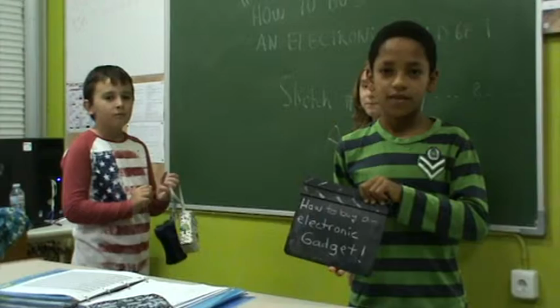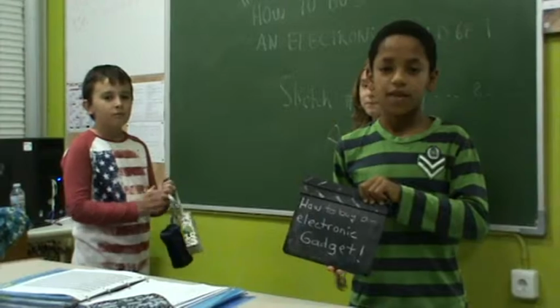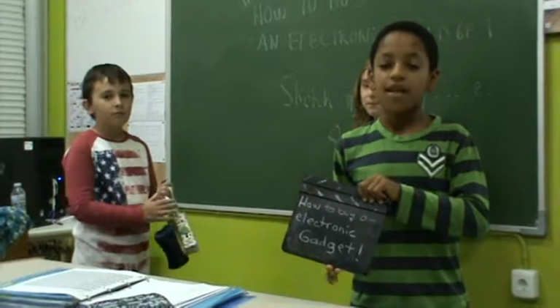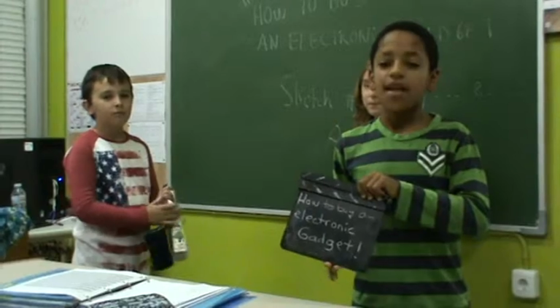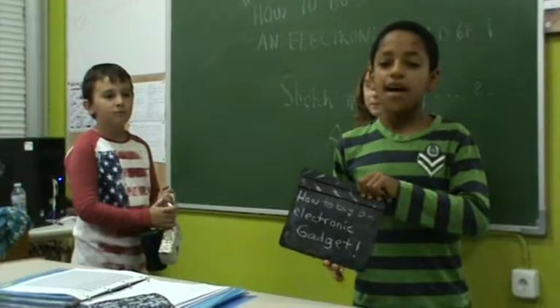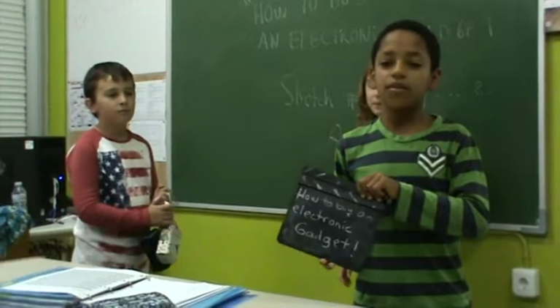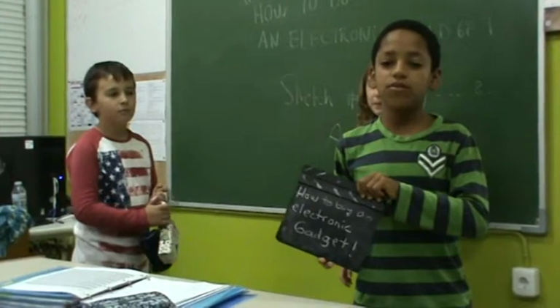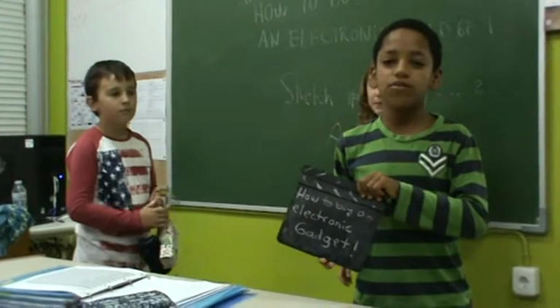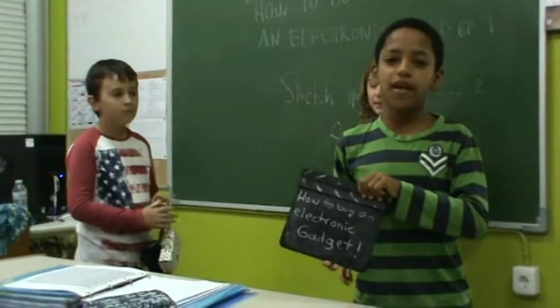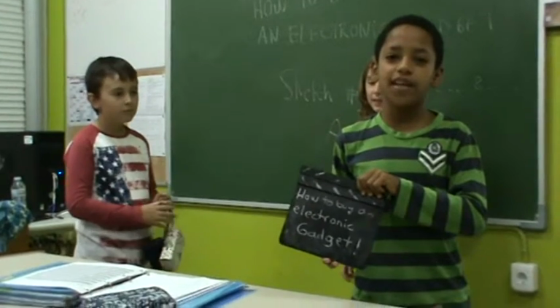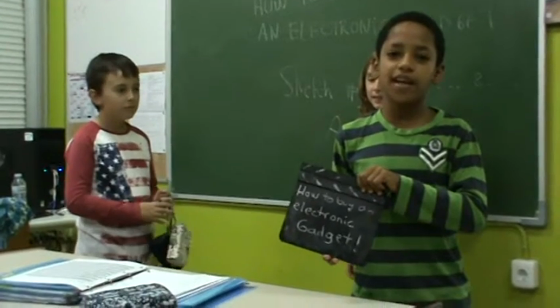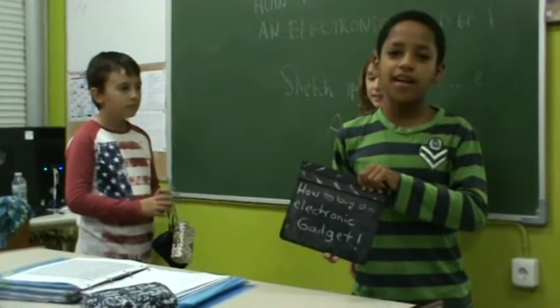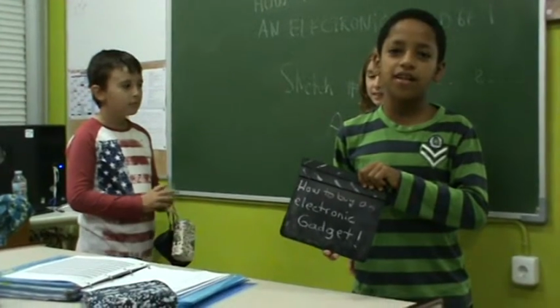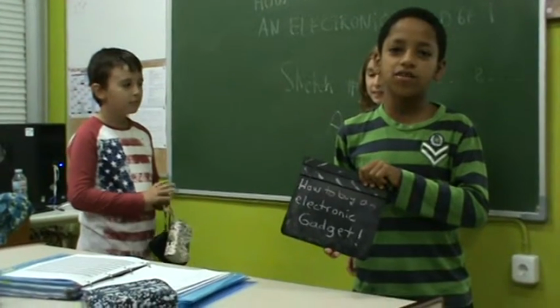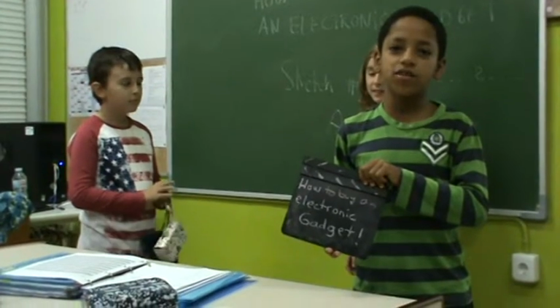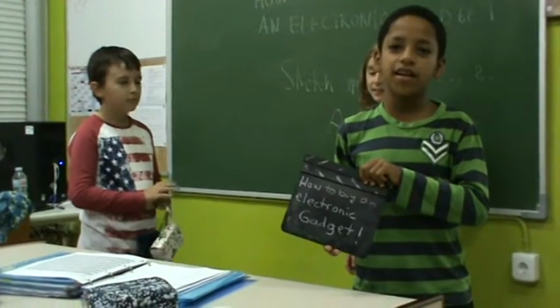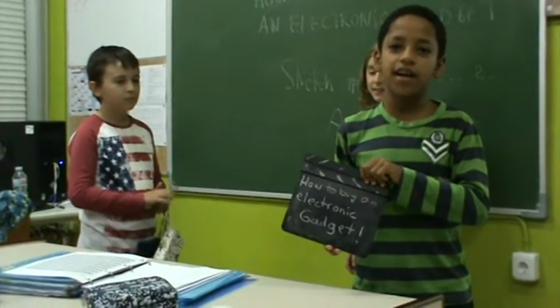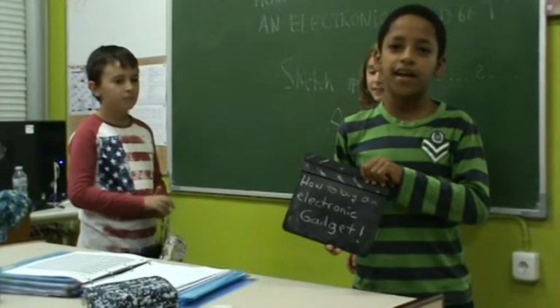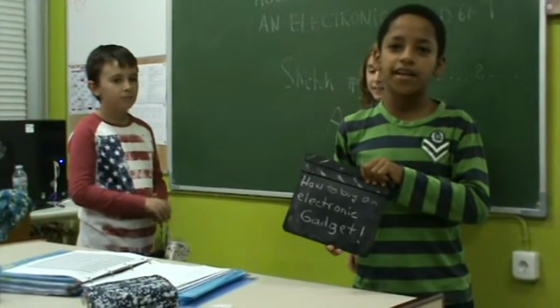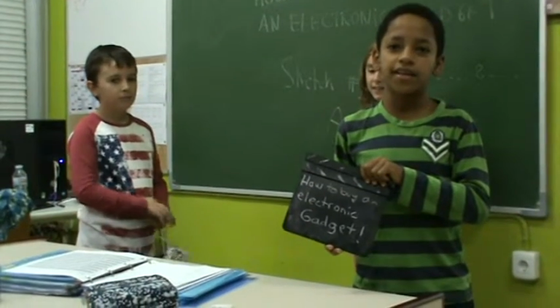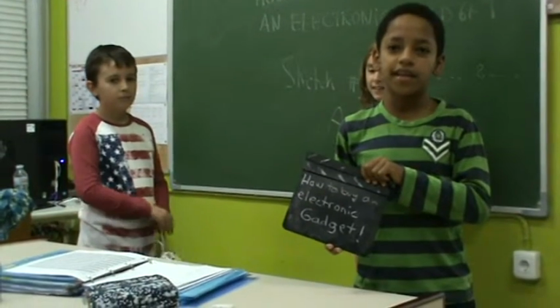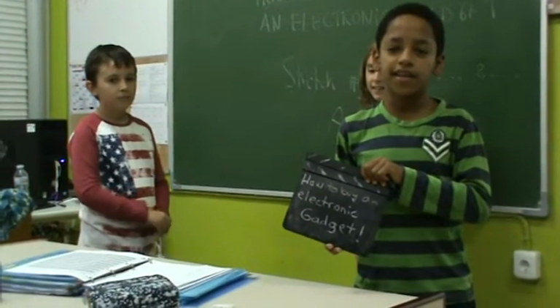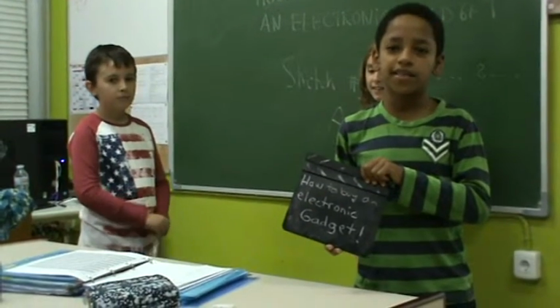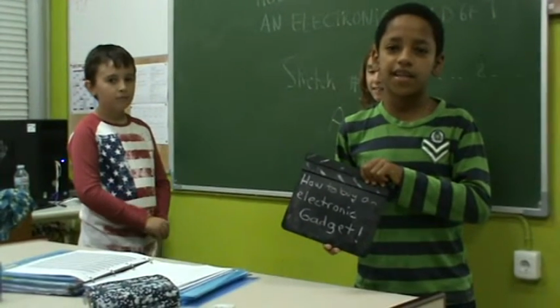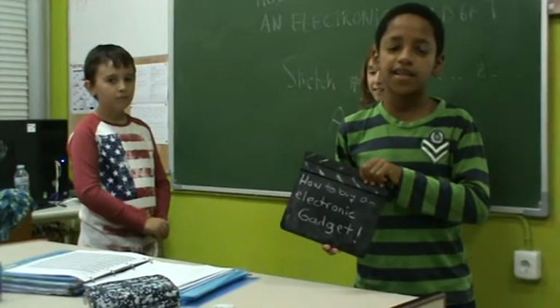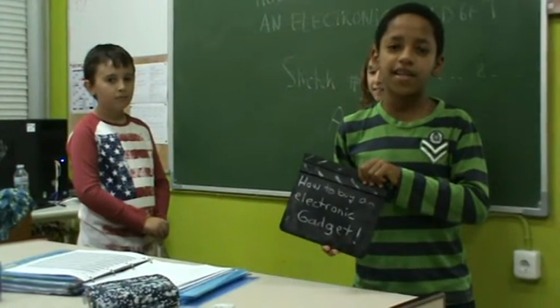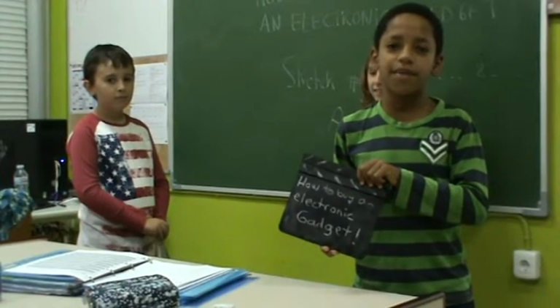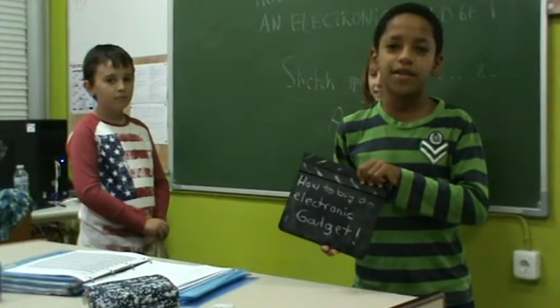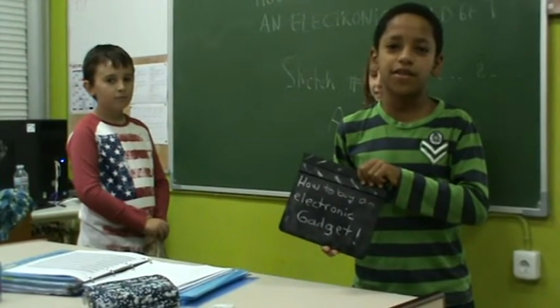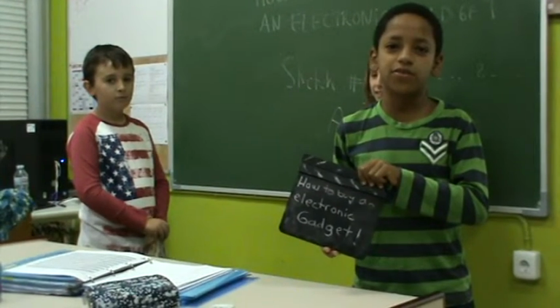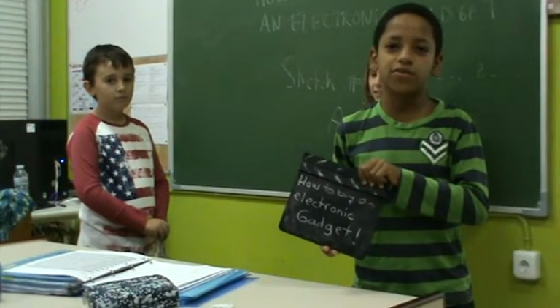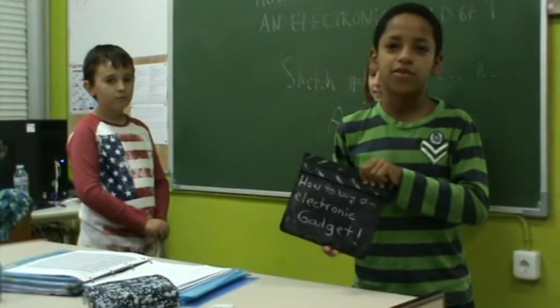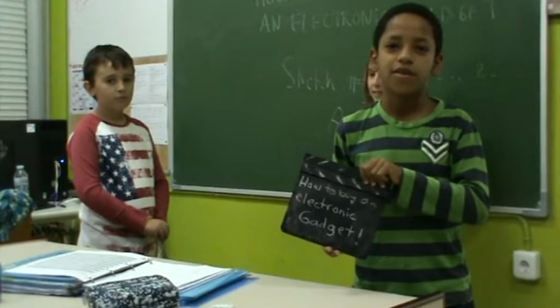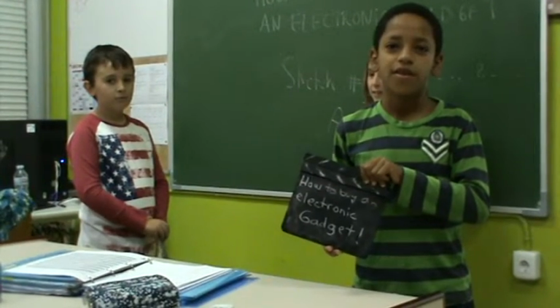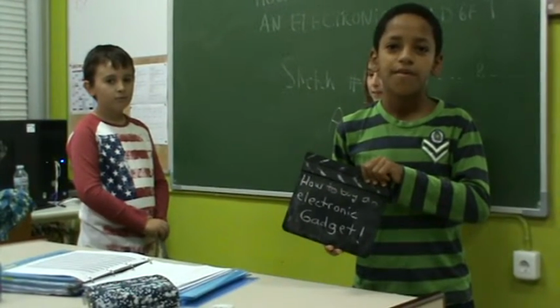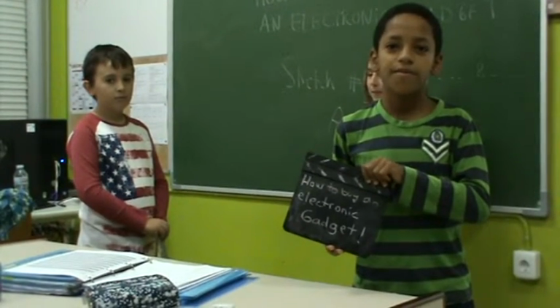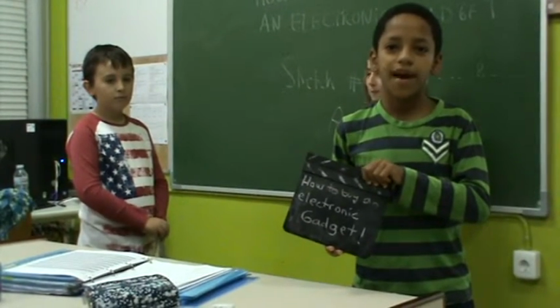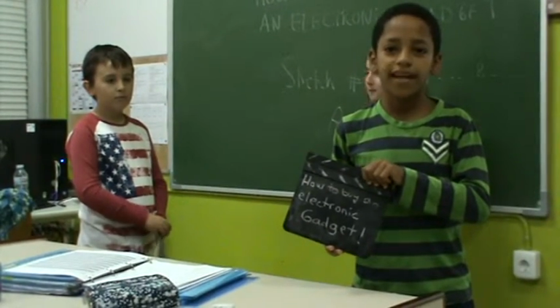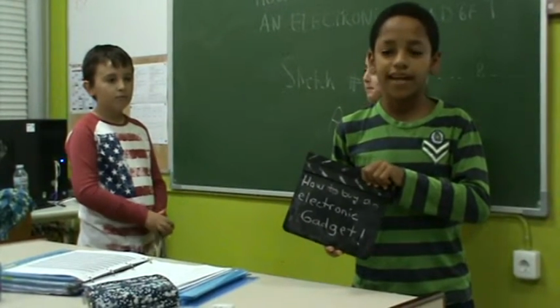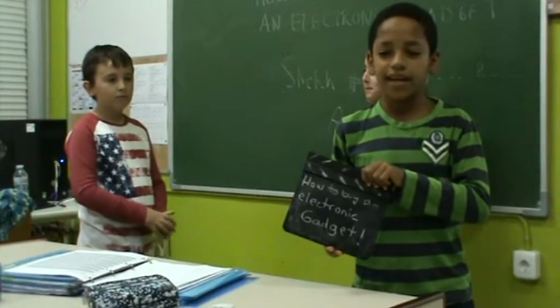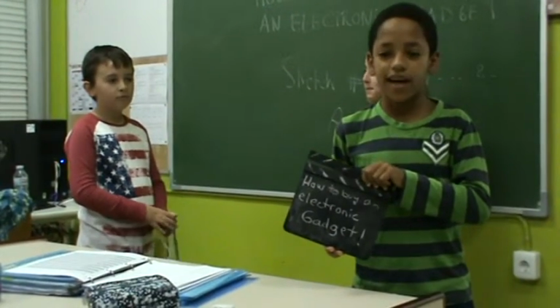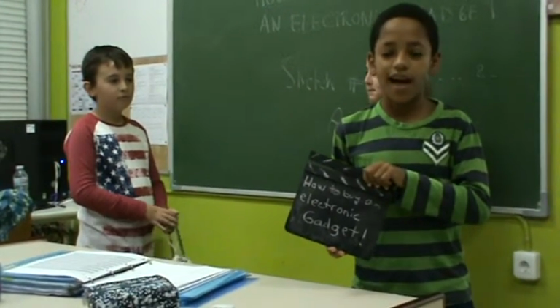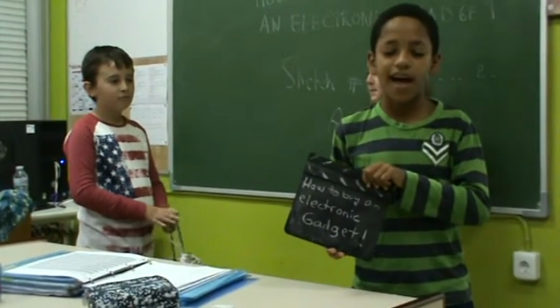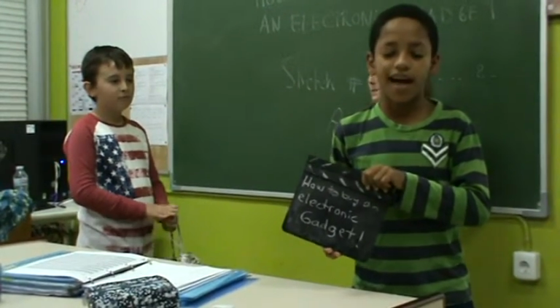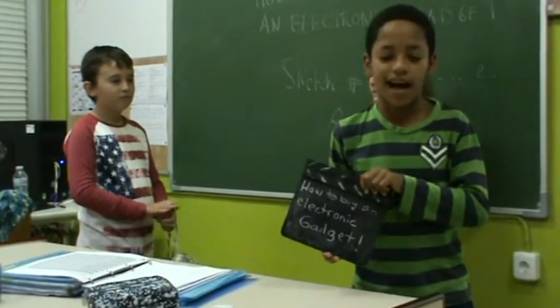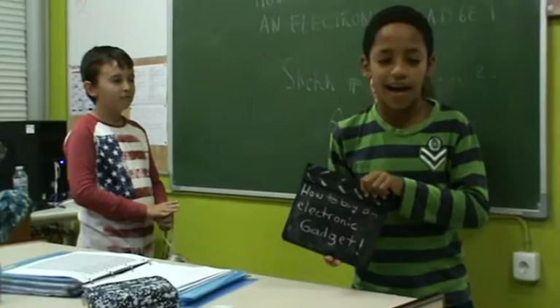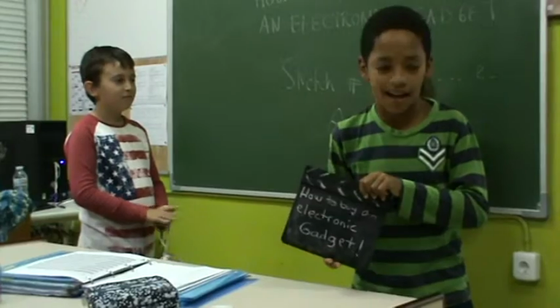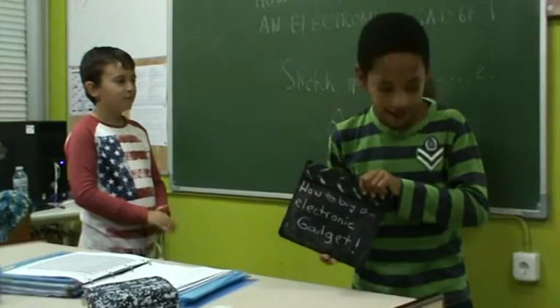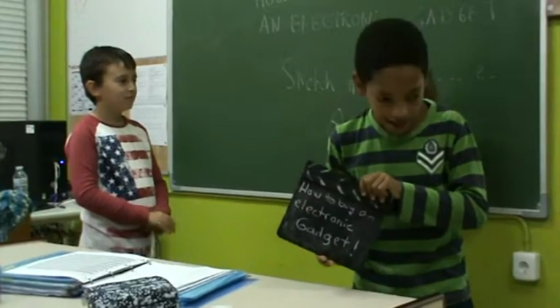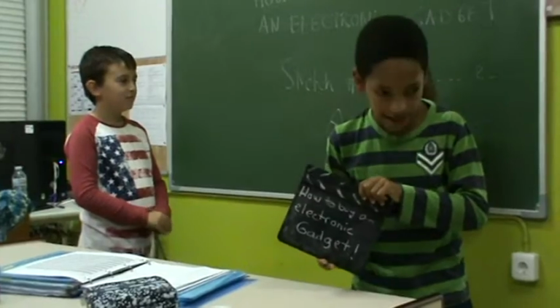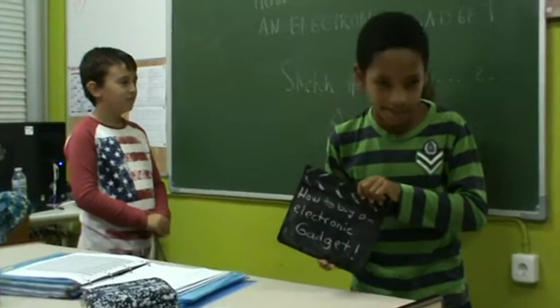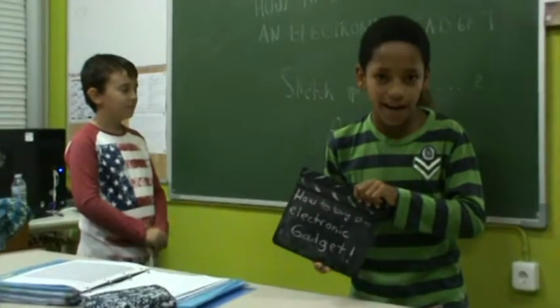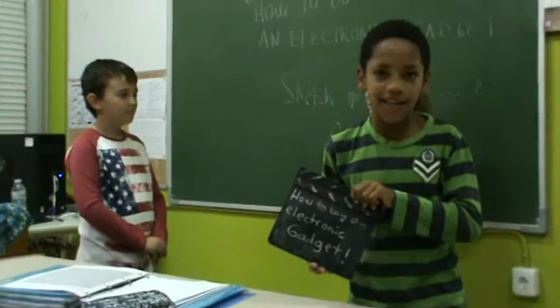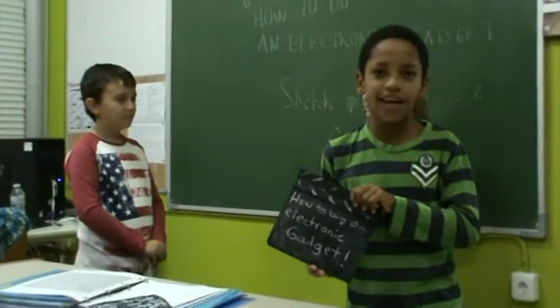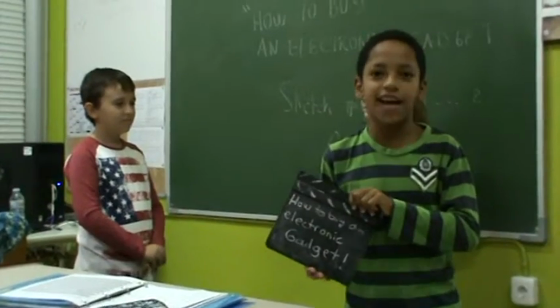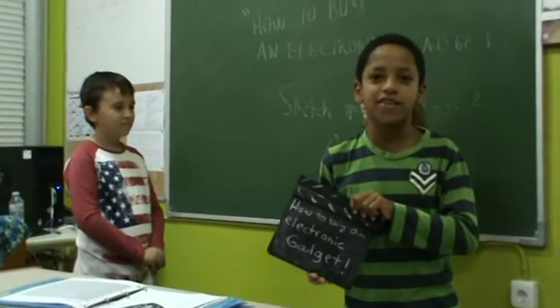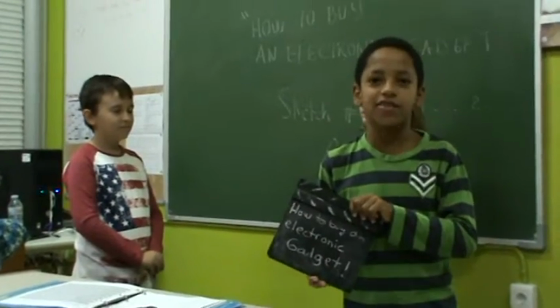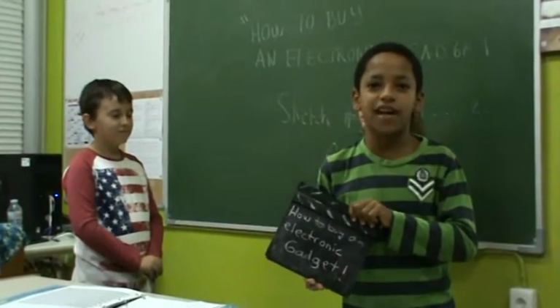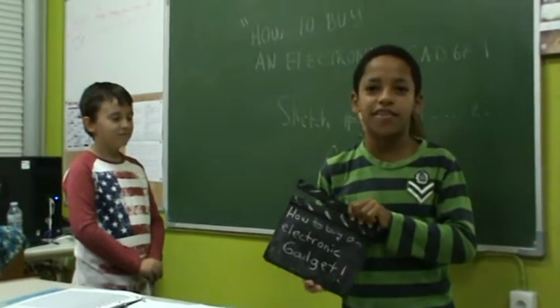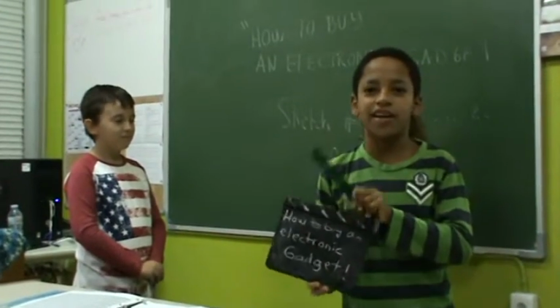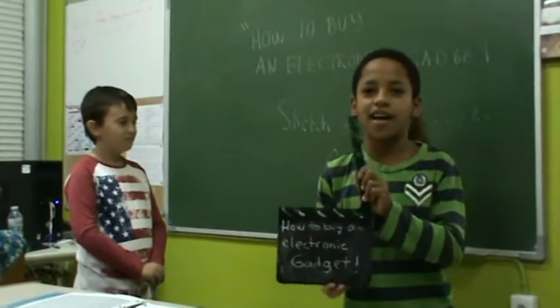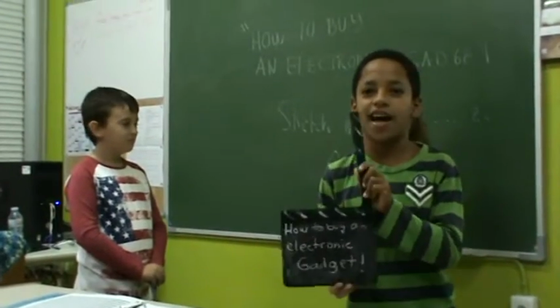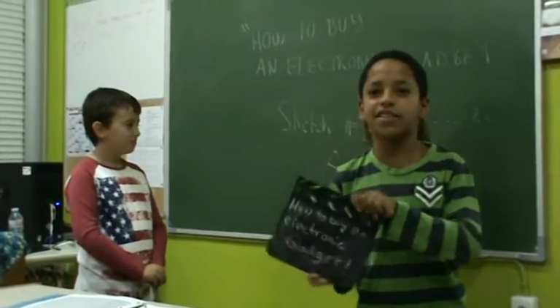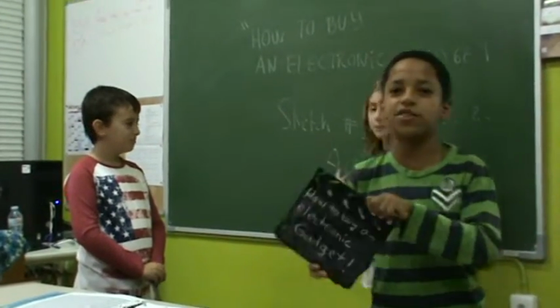How to buy an electronic gadget. Scene number 2 by Anemai and Yolande. Action!